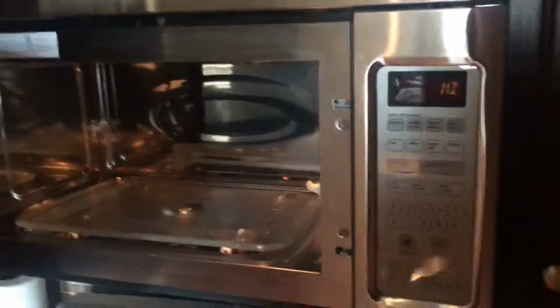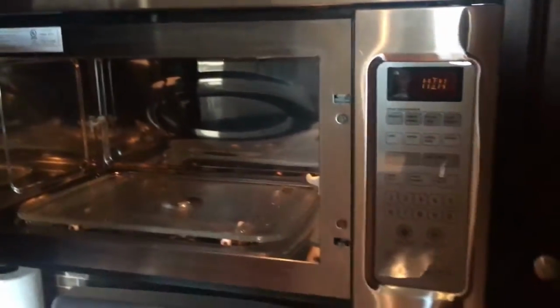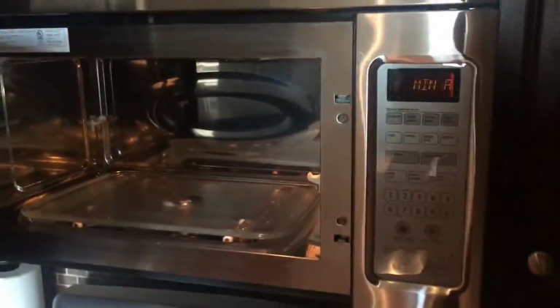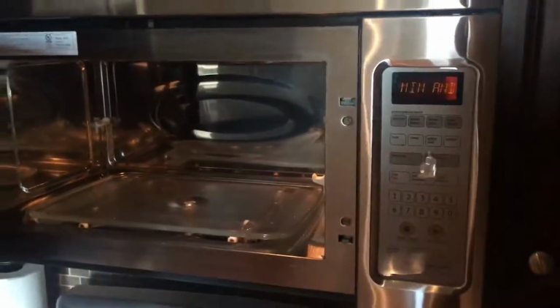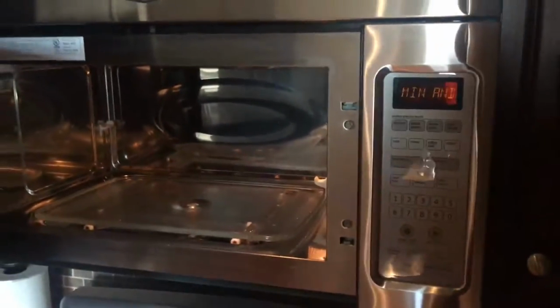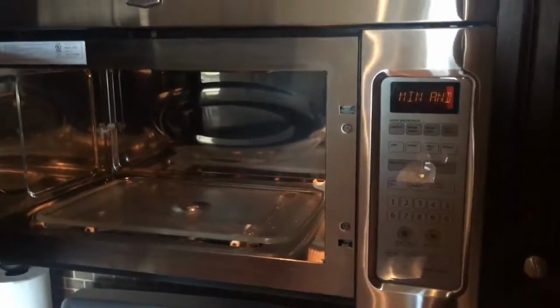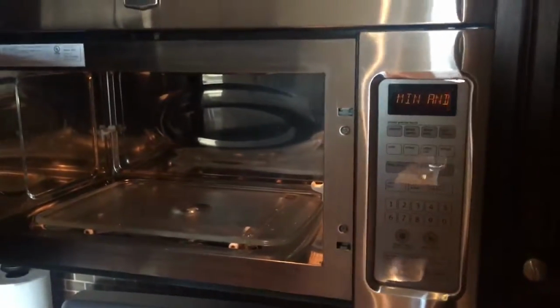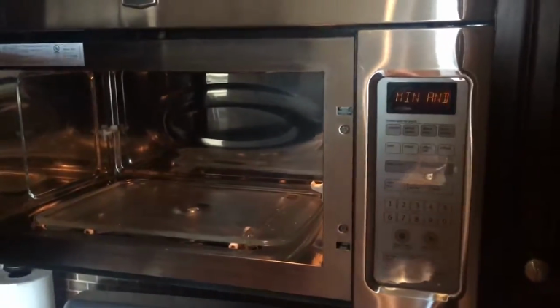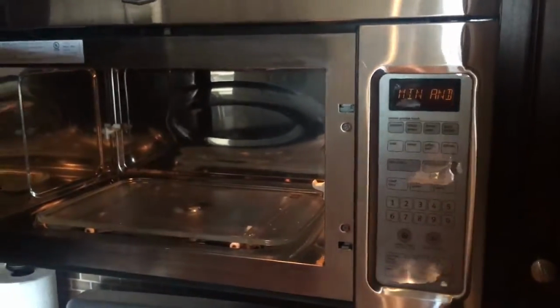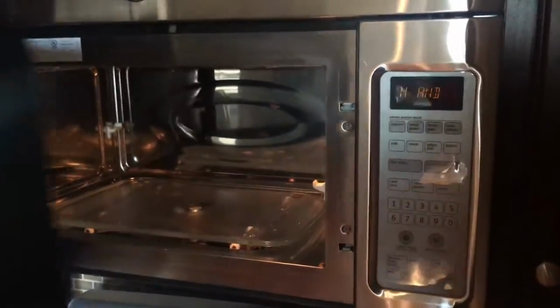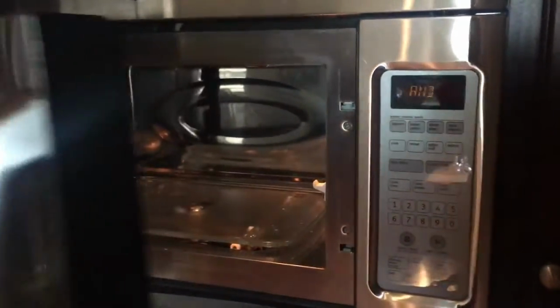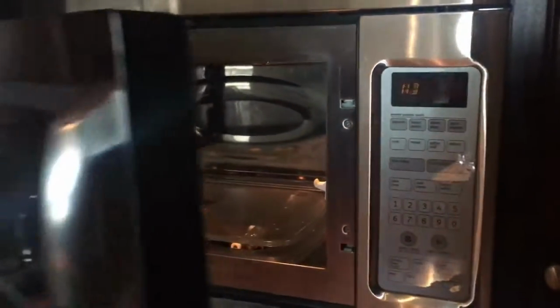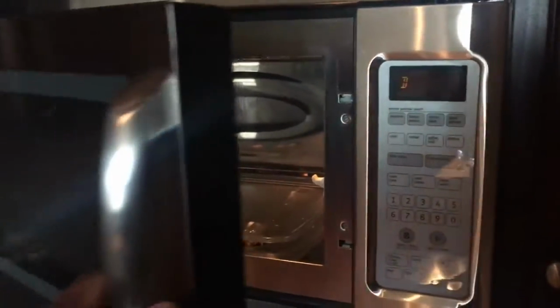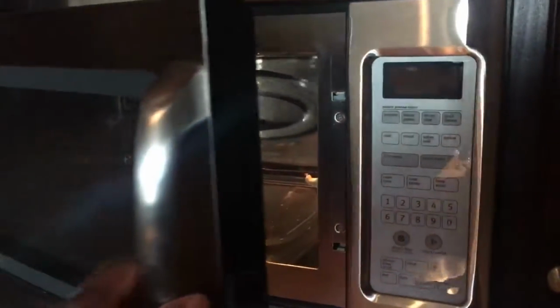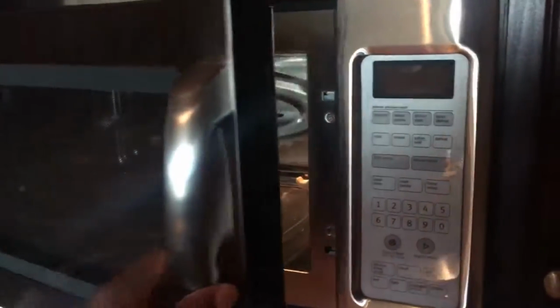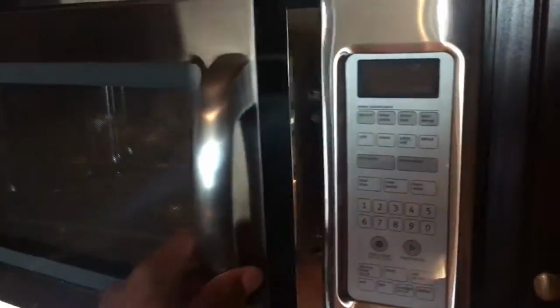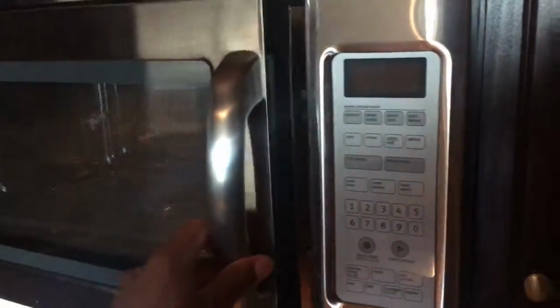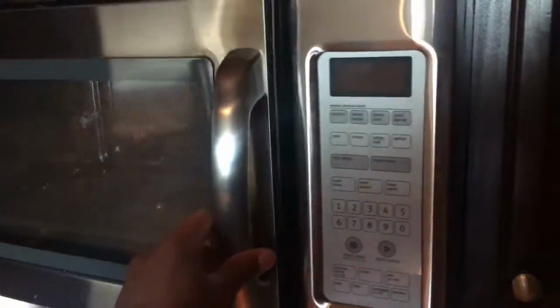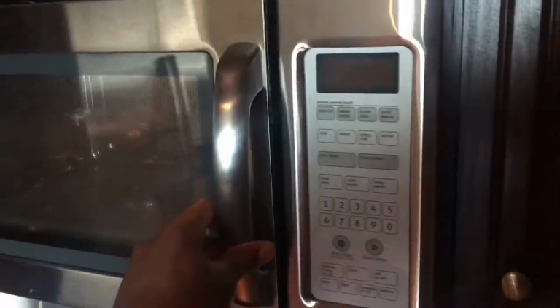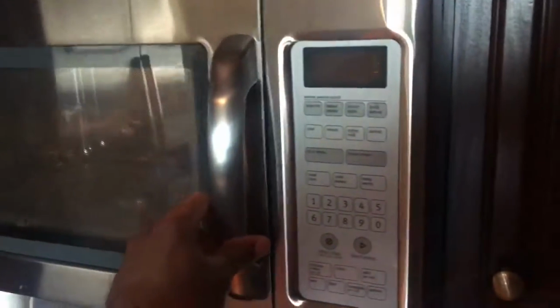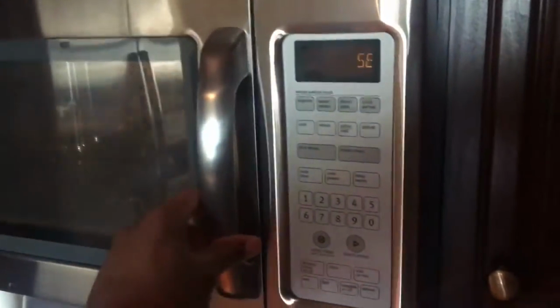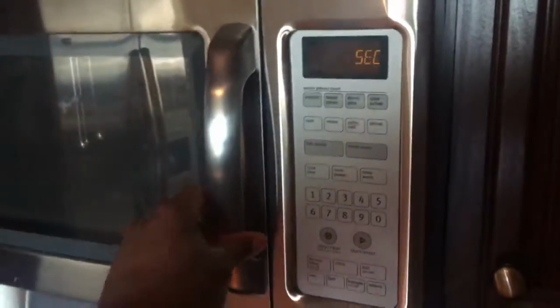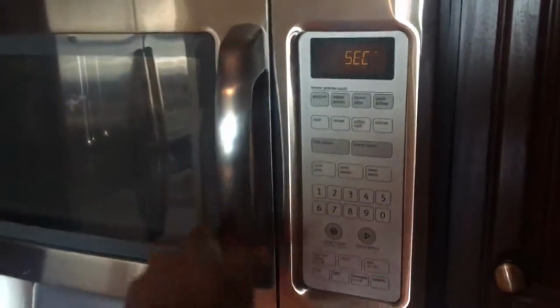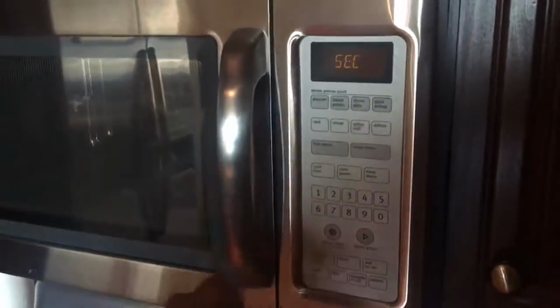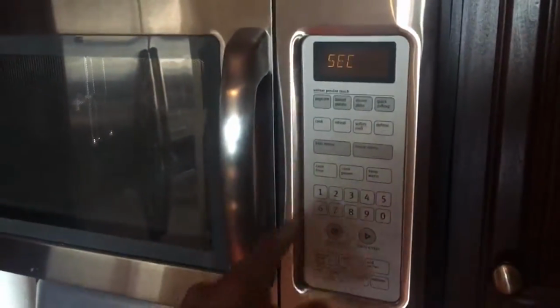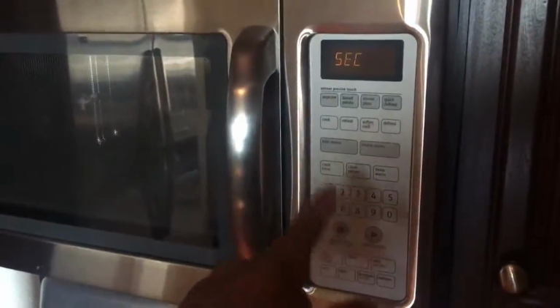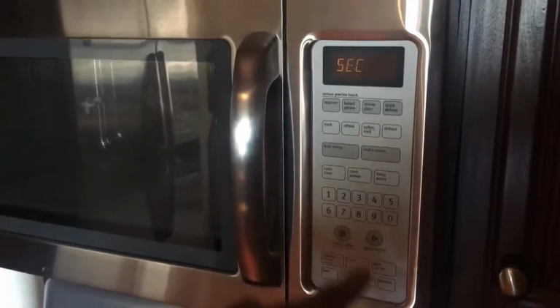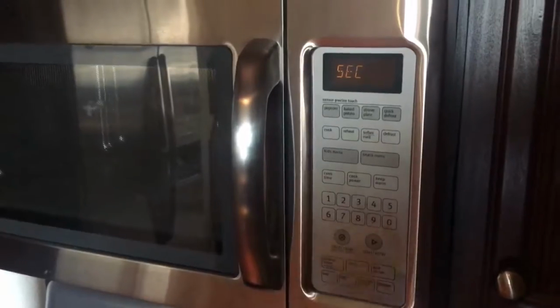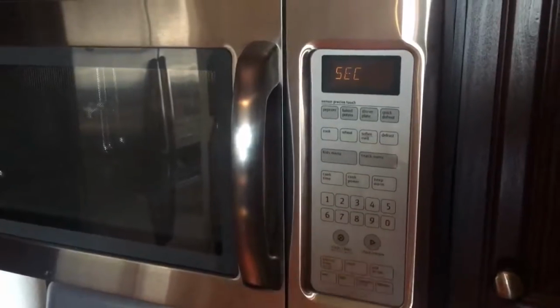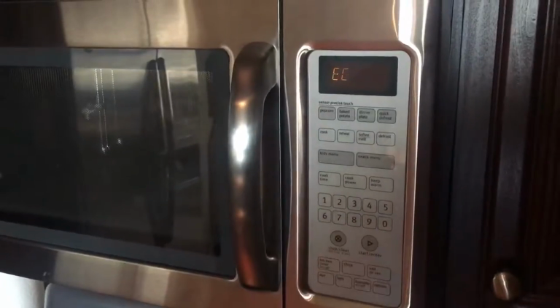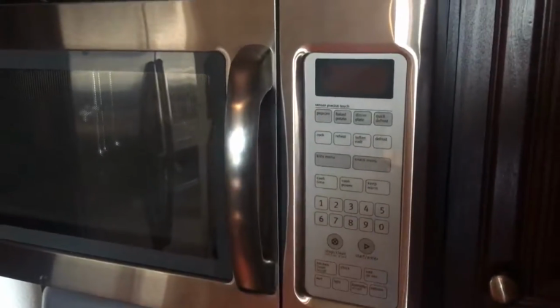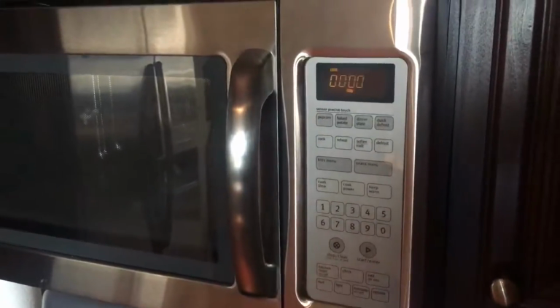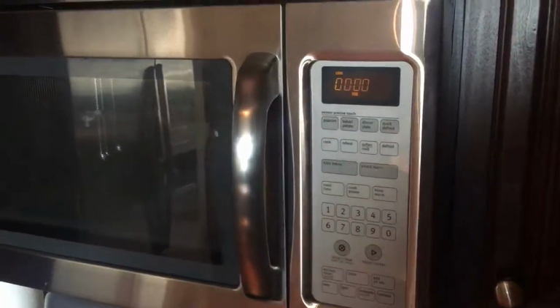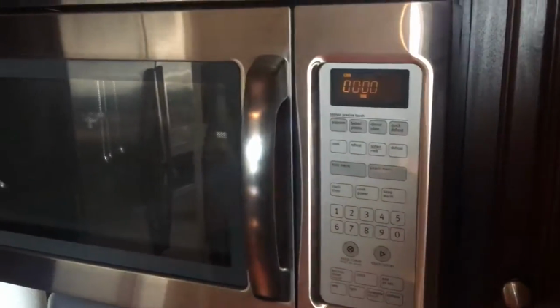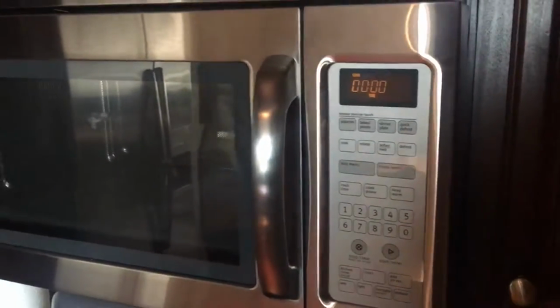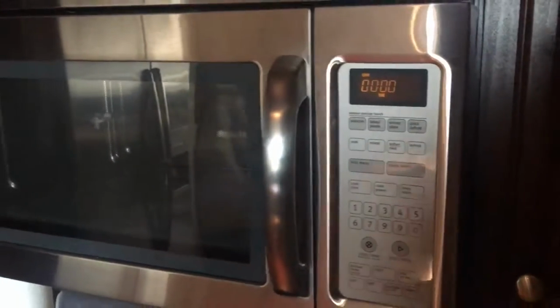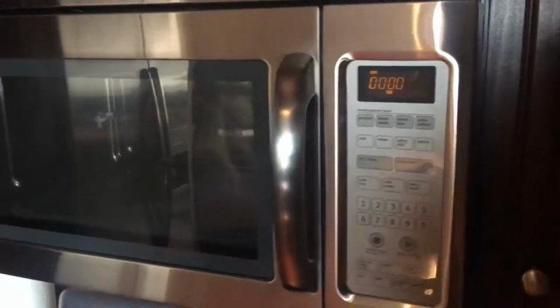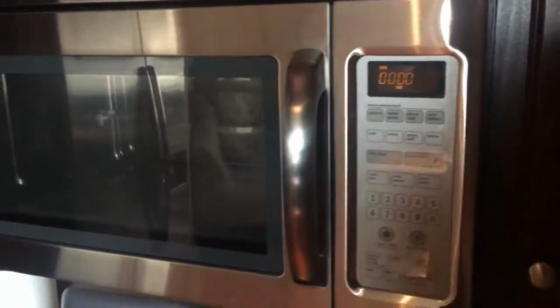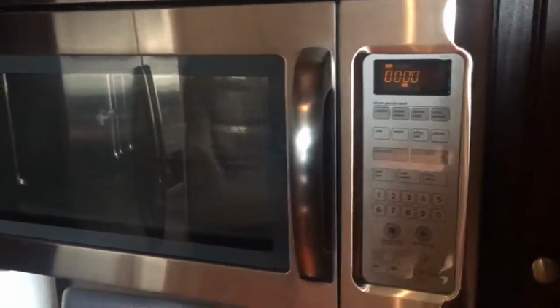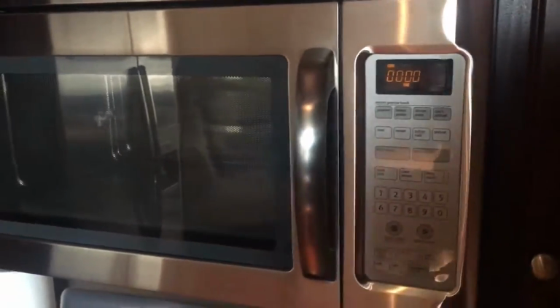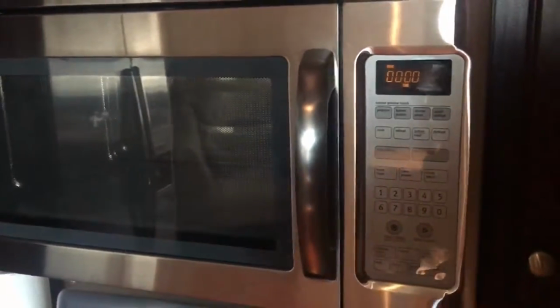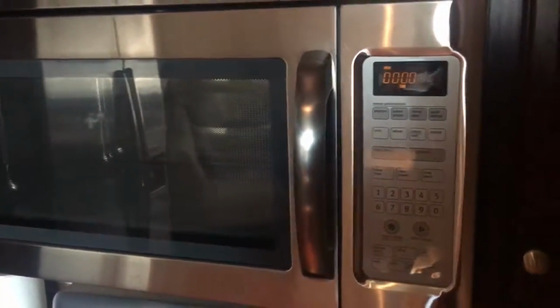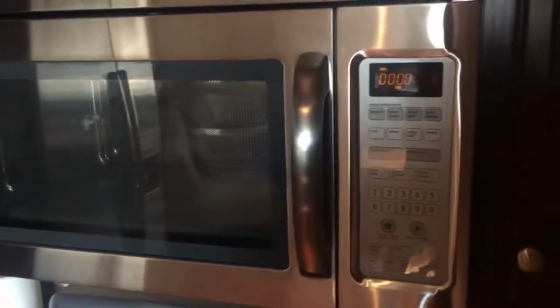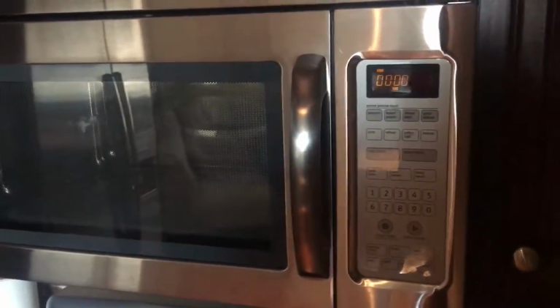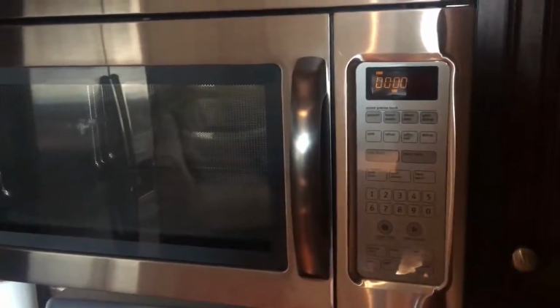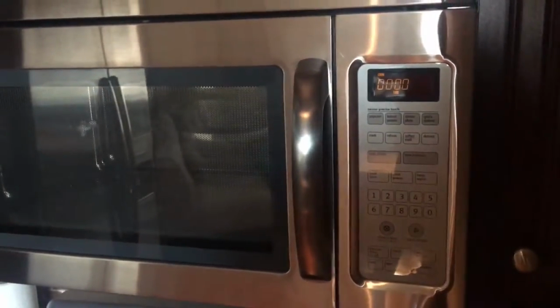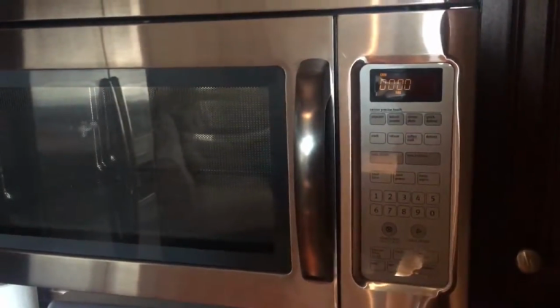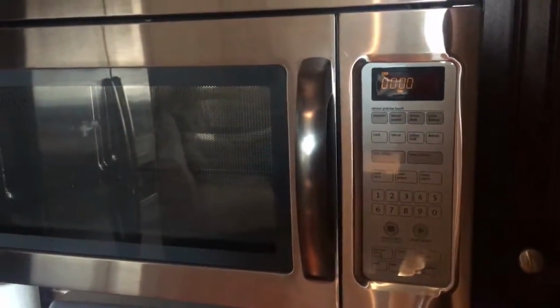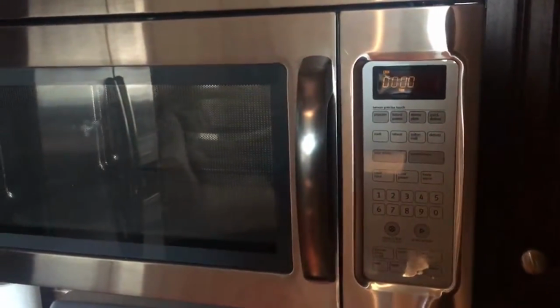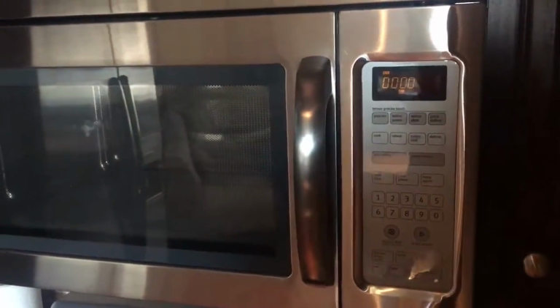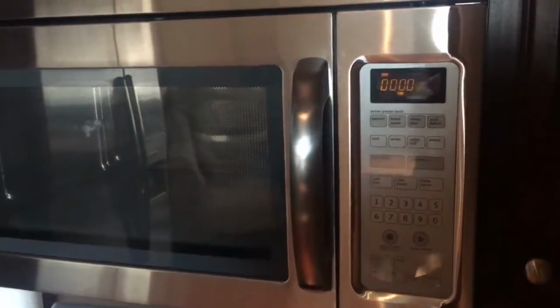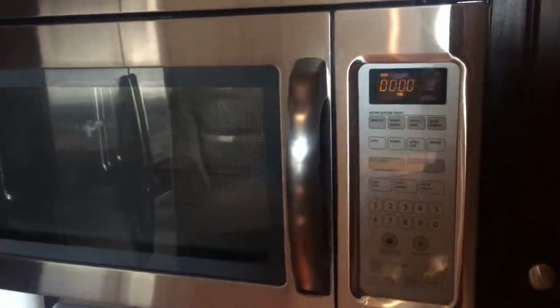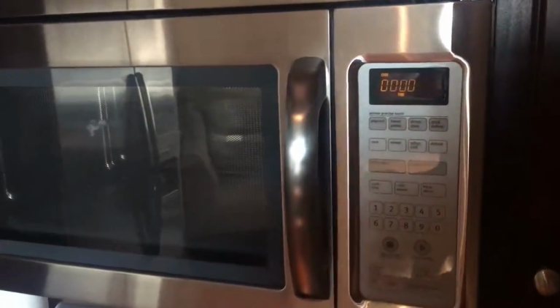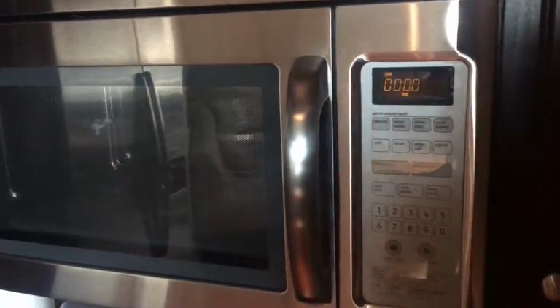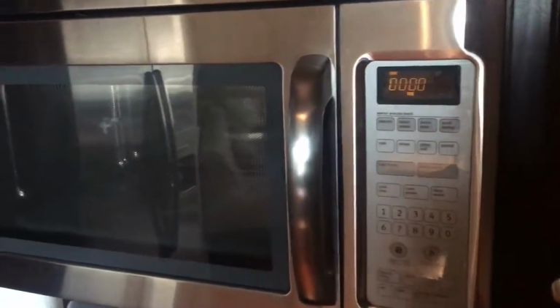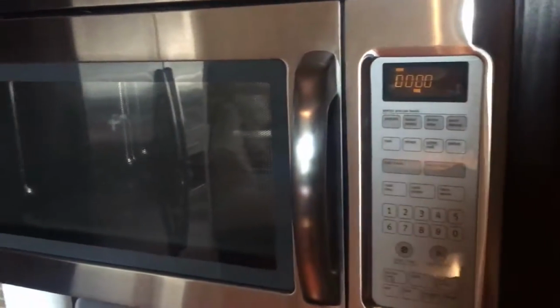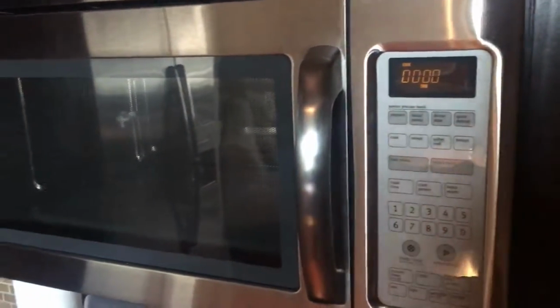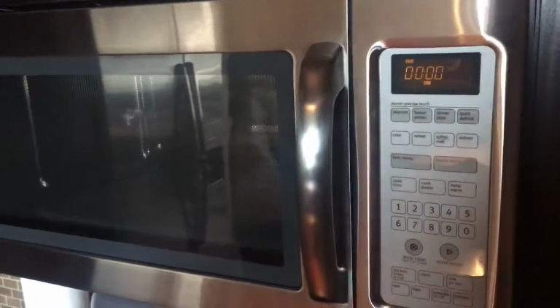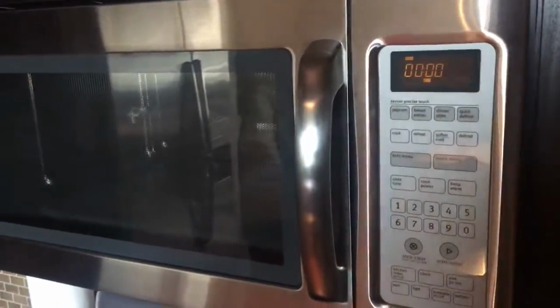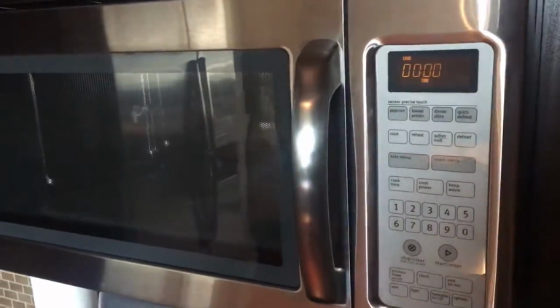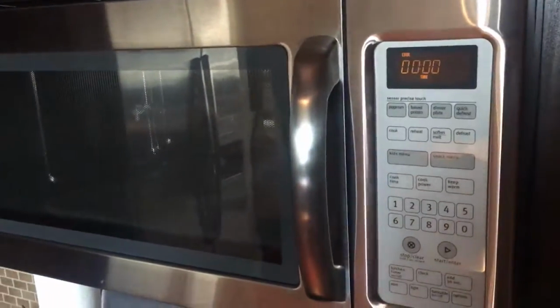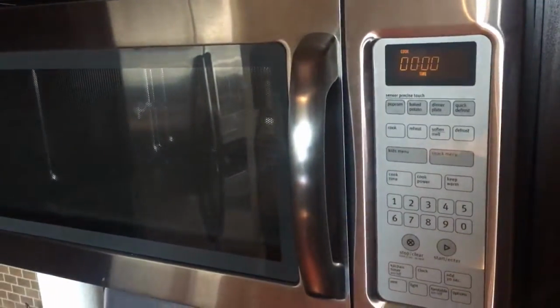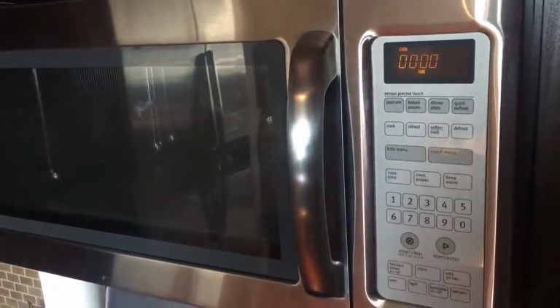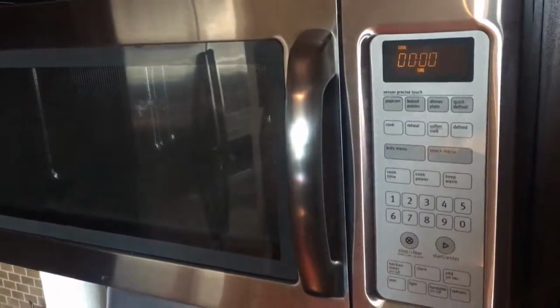Now if you need more time, go ahead and put in more time. But that's how you use the microwave. Thanks a lot.